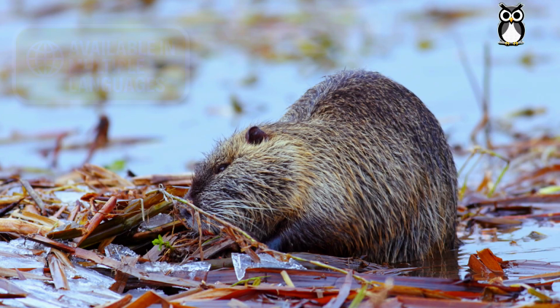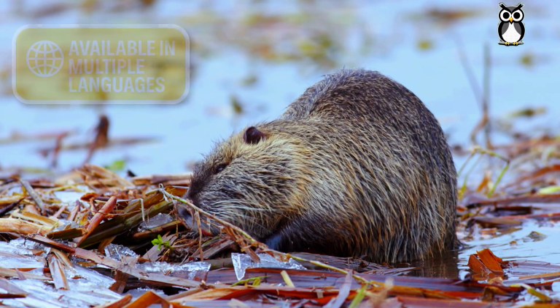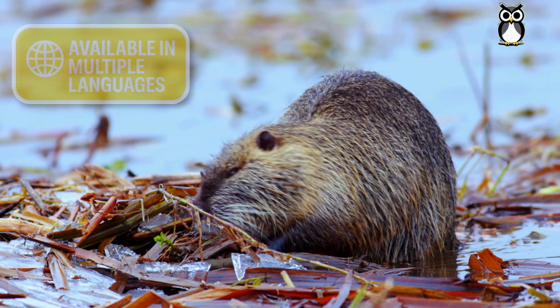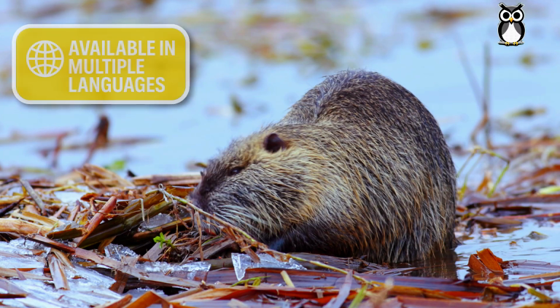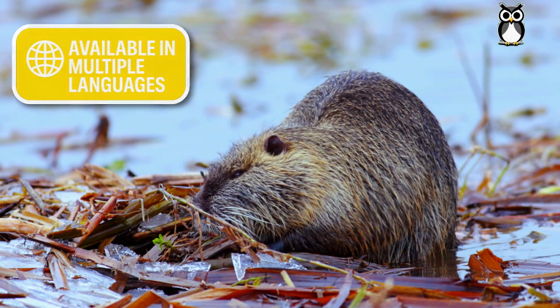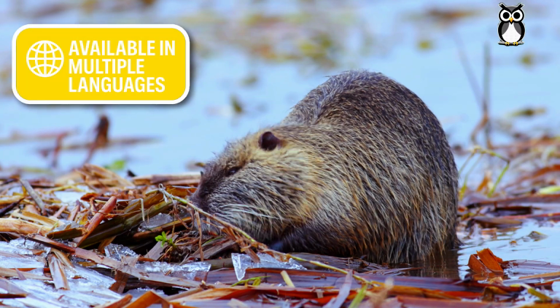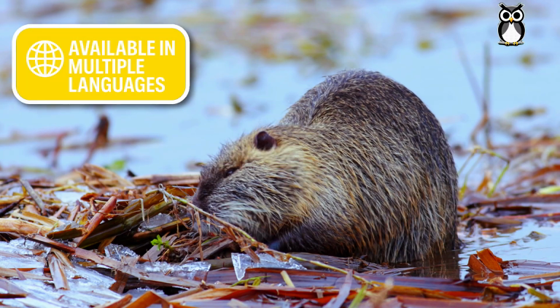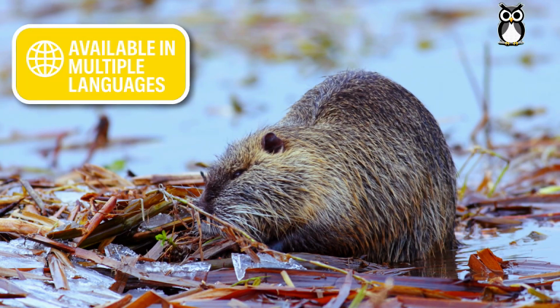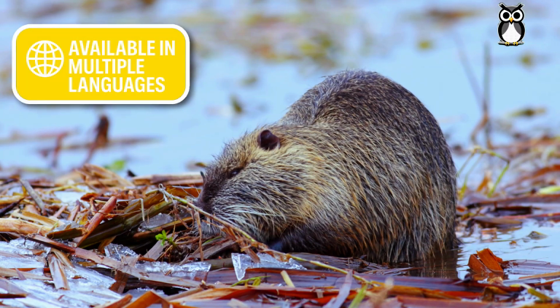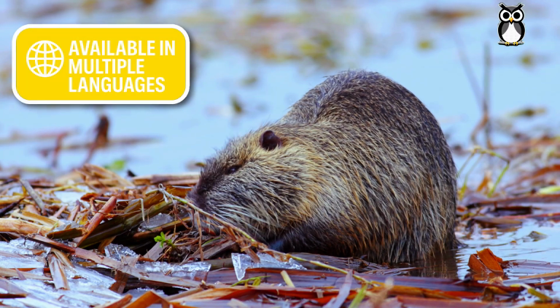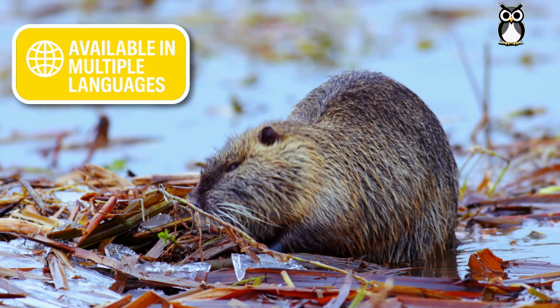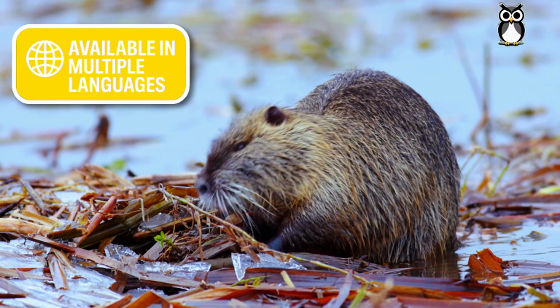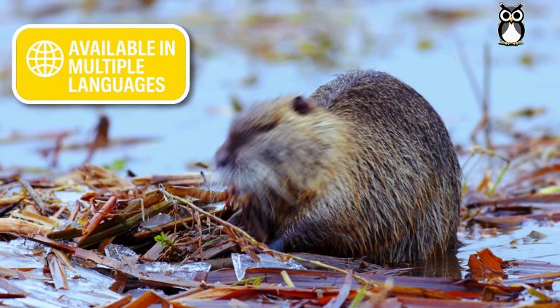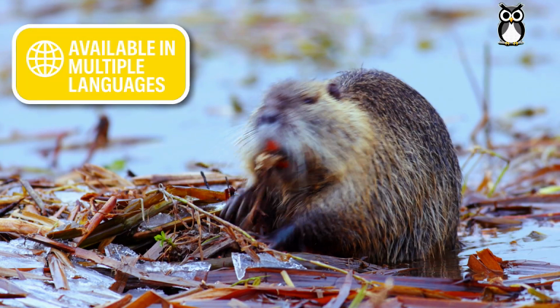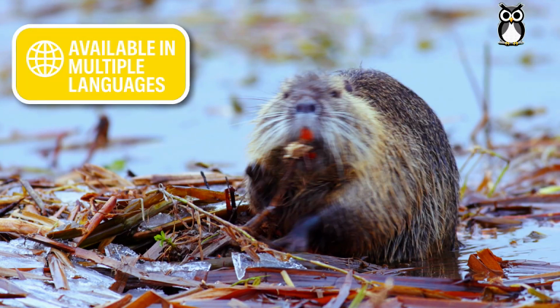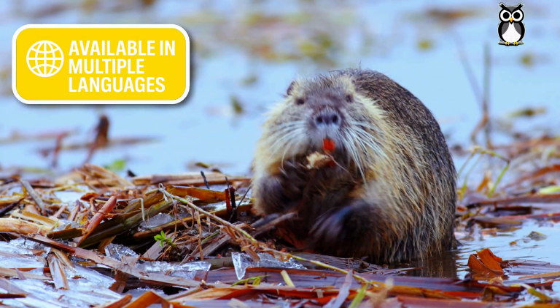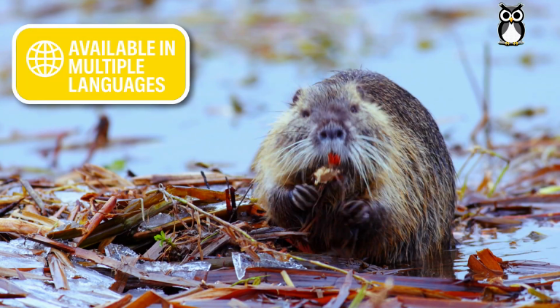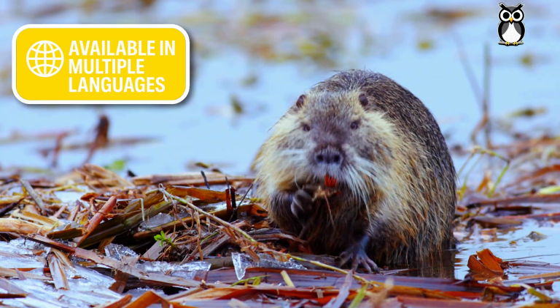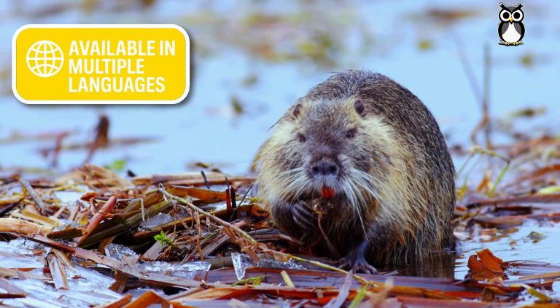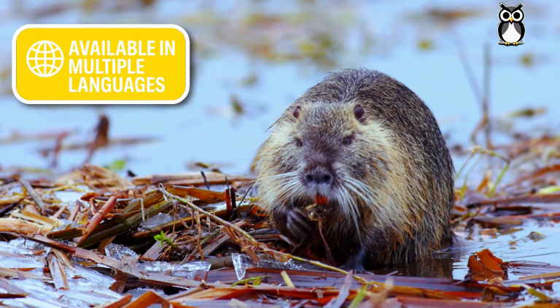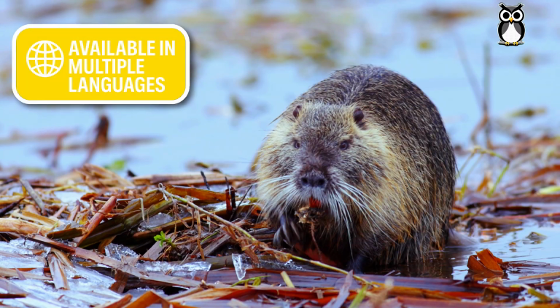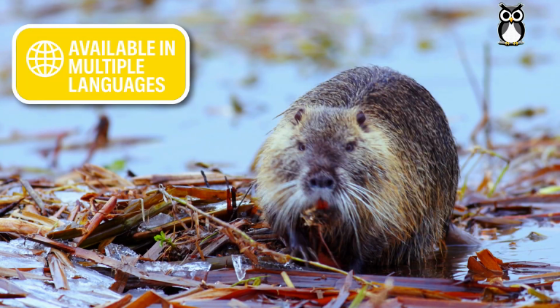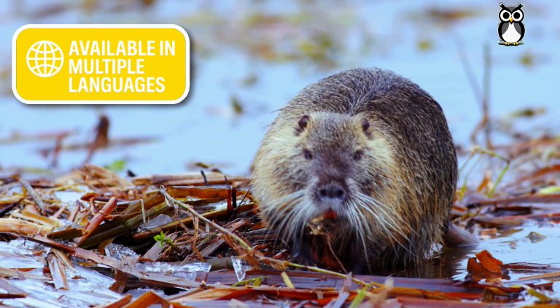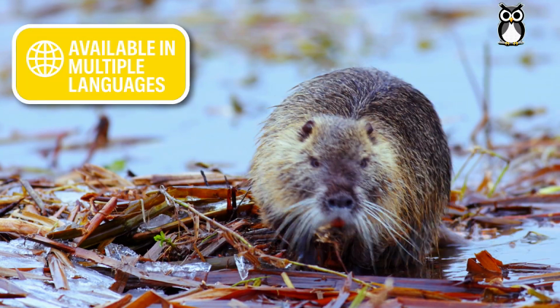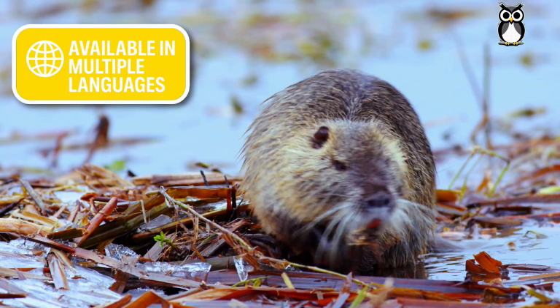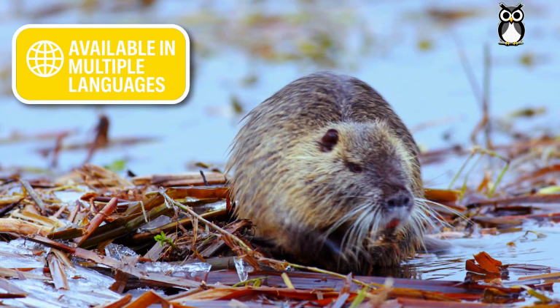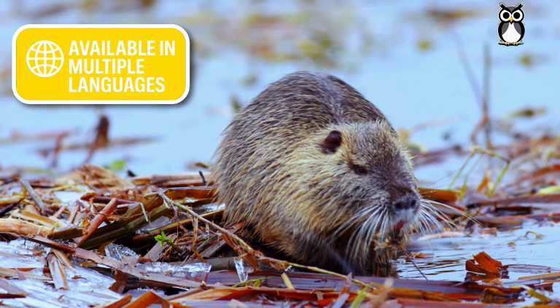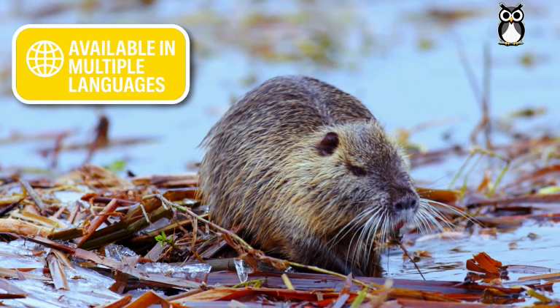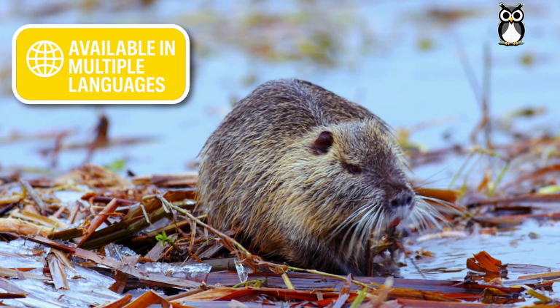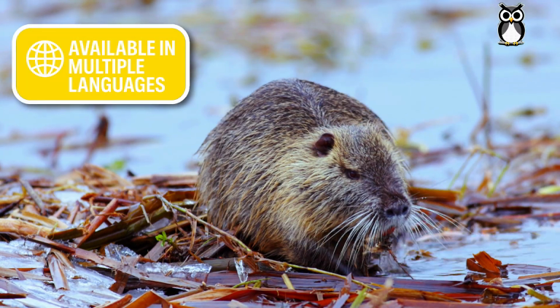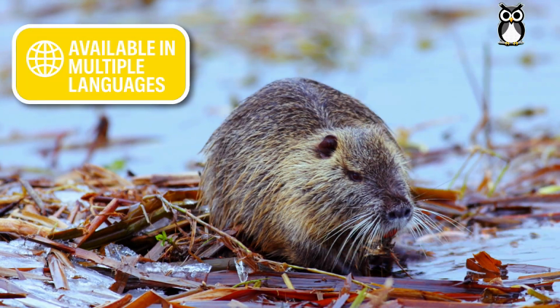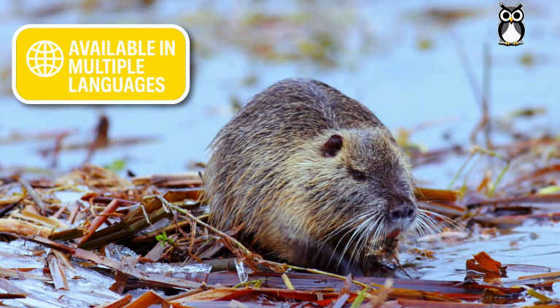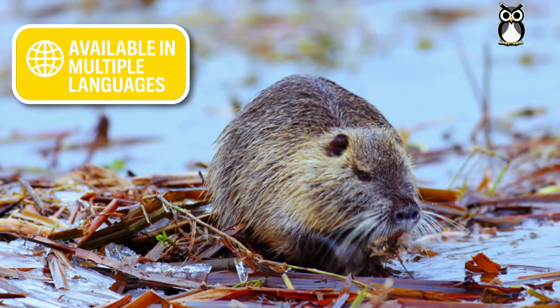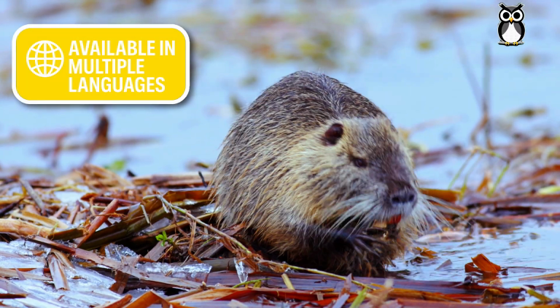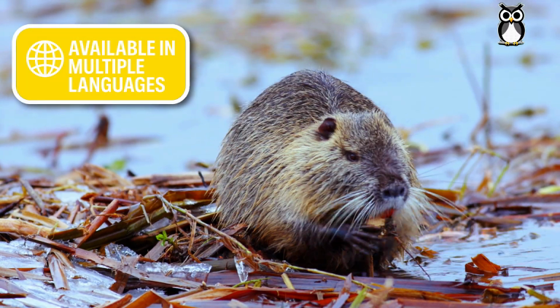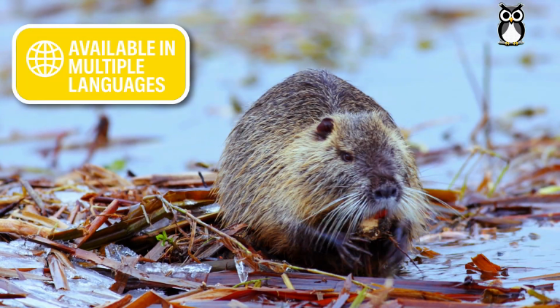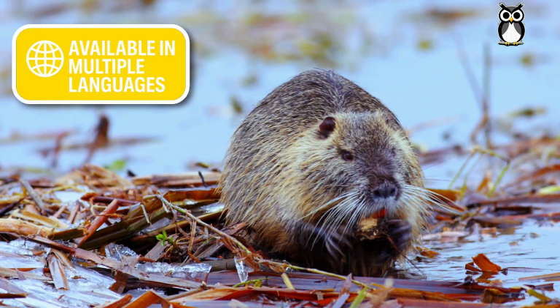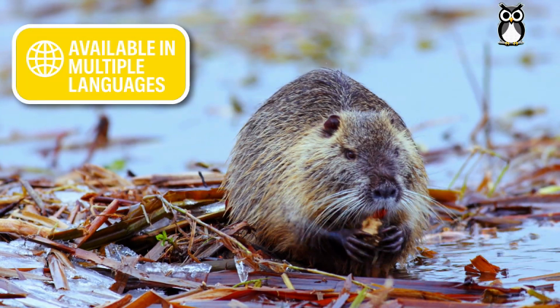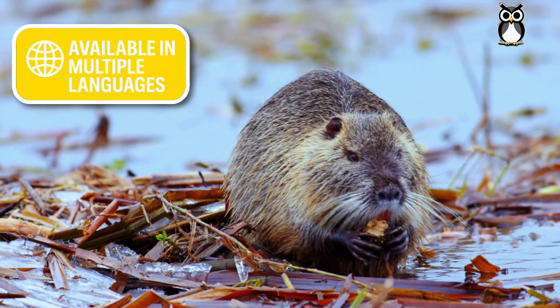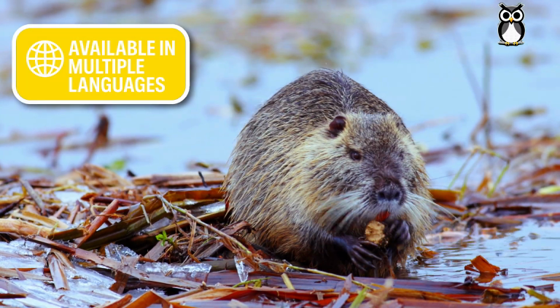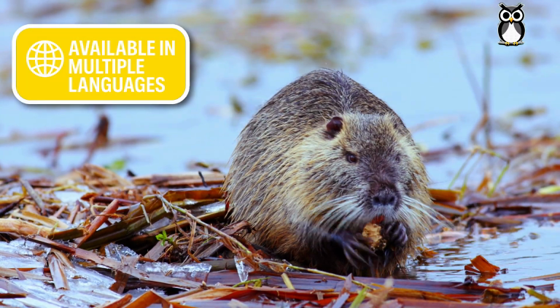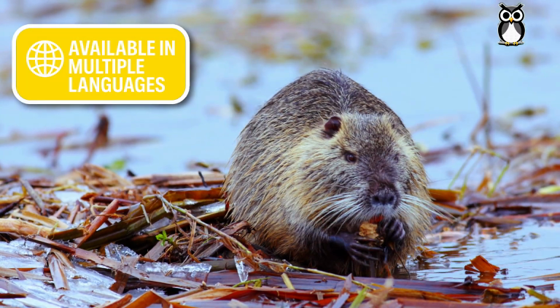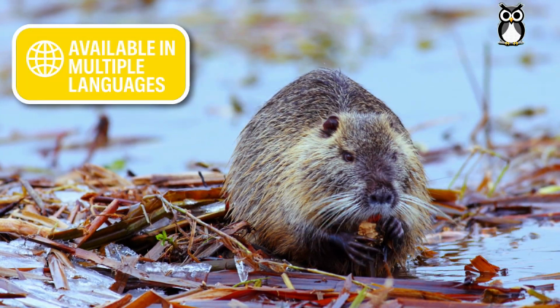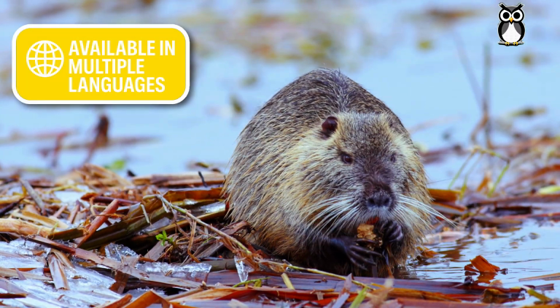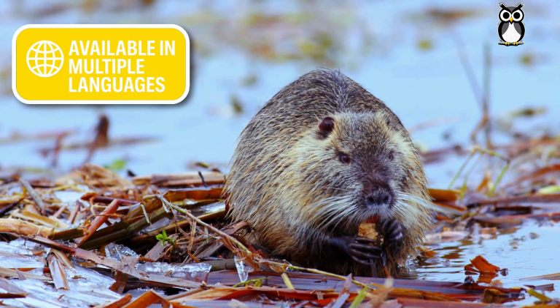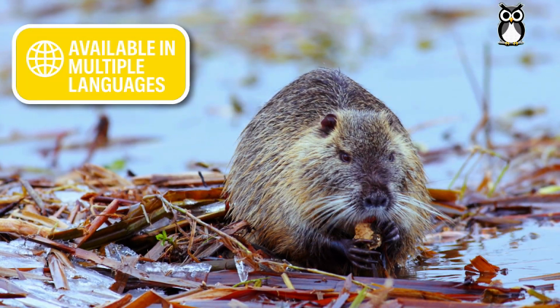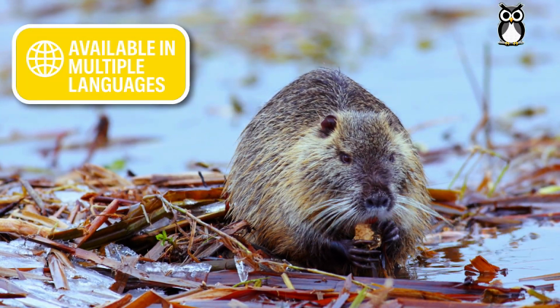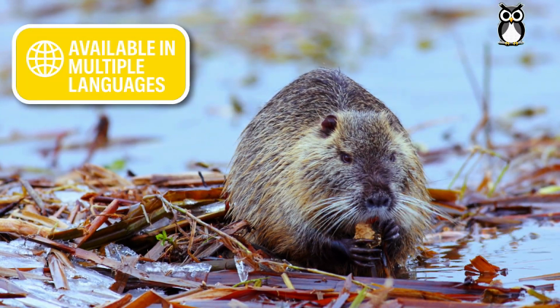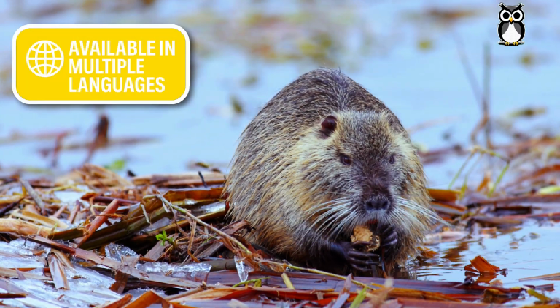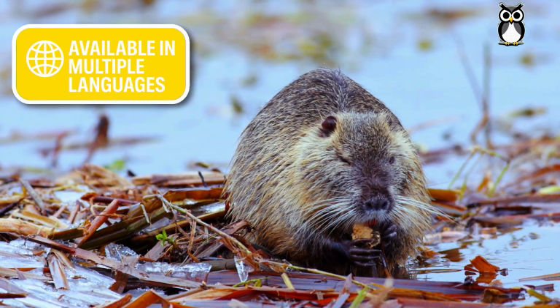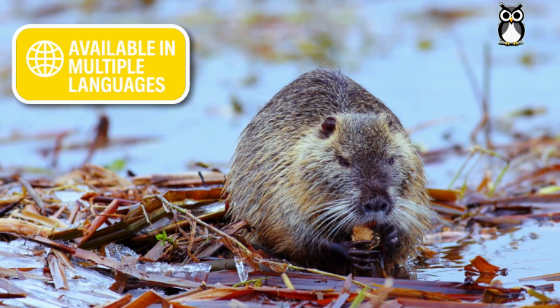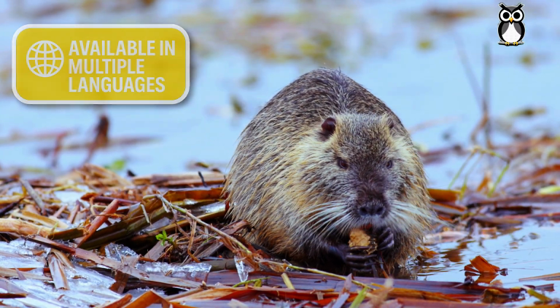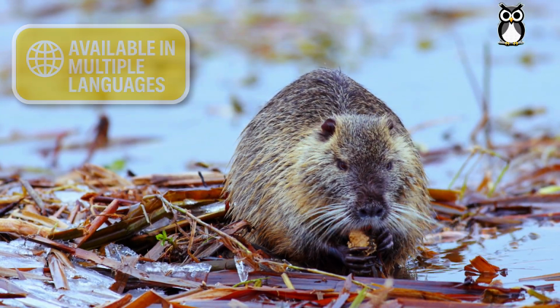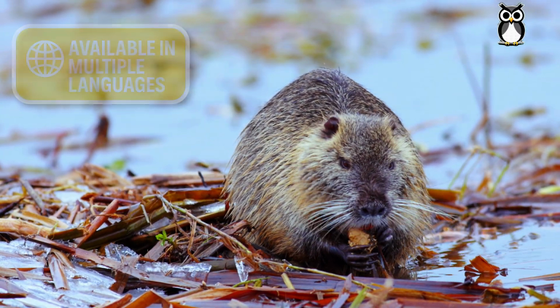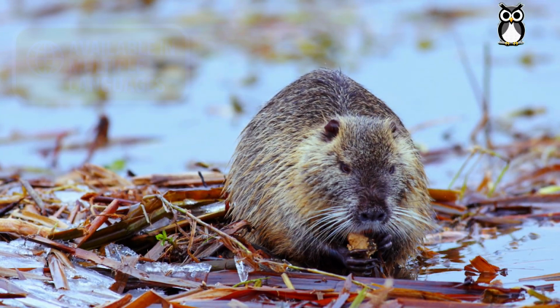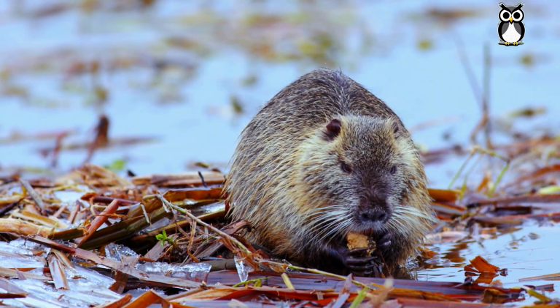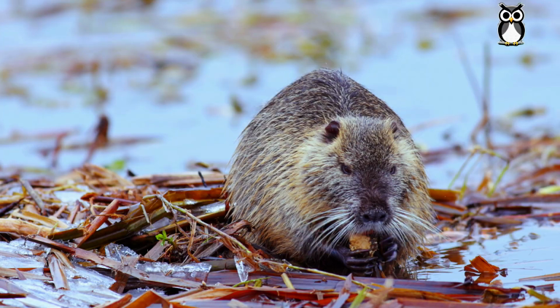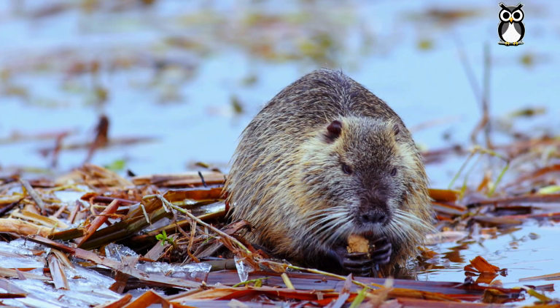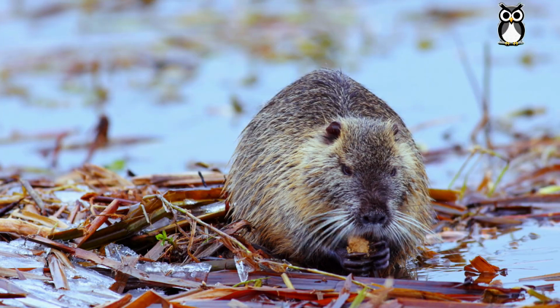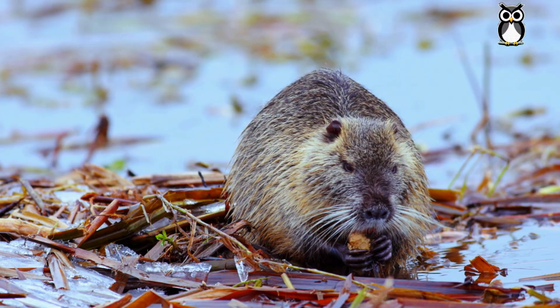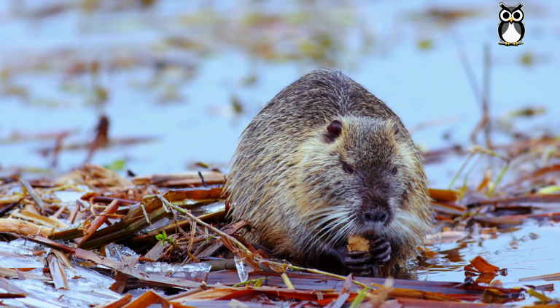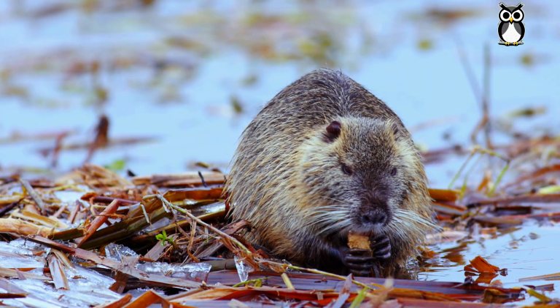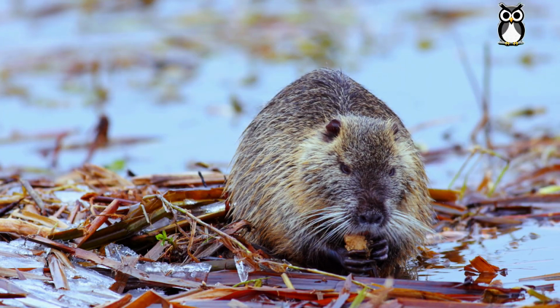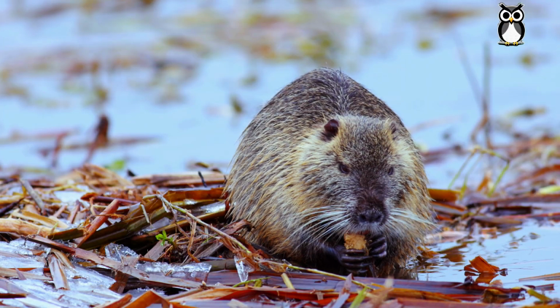Hey there! How's it going? Today I have a question for you. Have you ever seen an animal like this one?